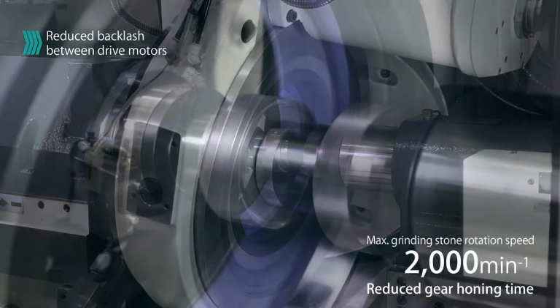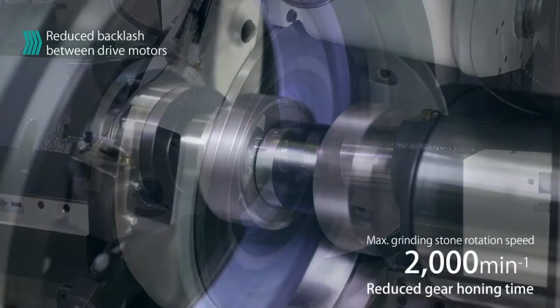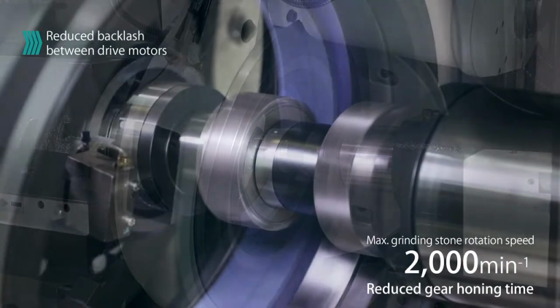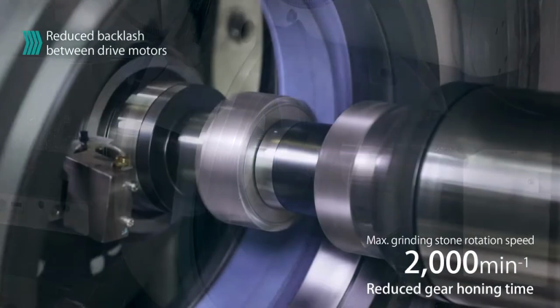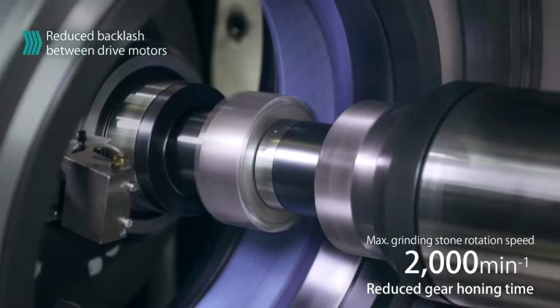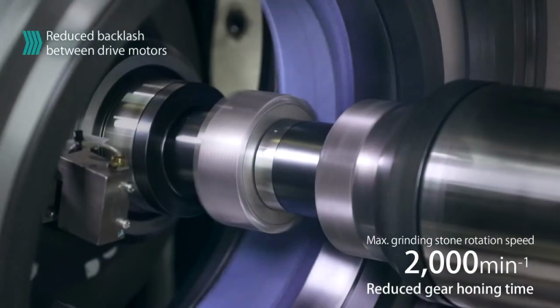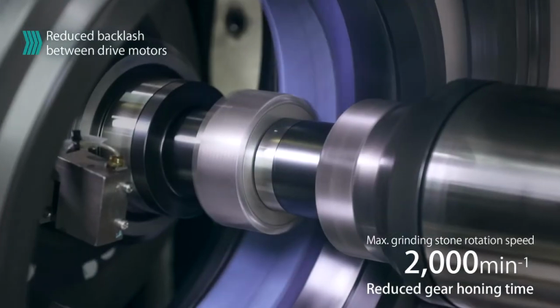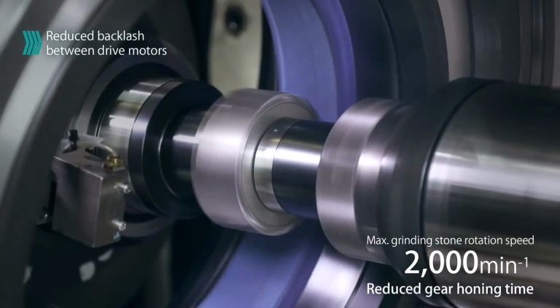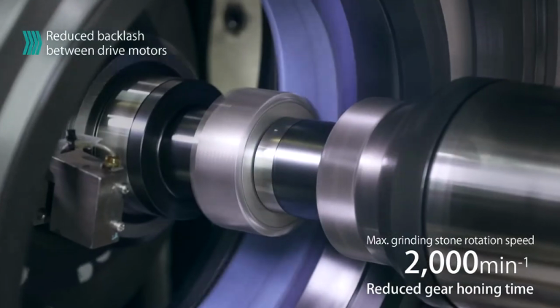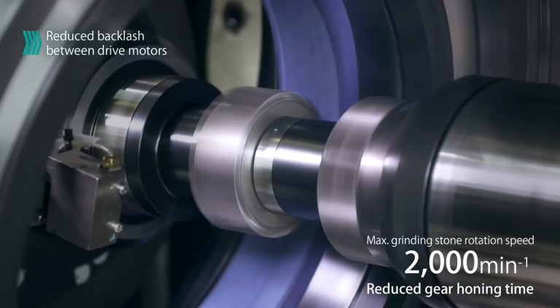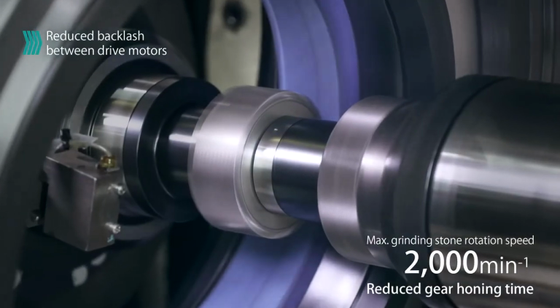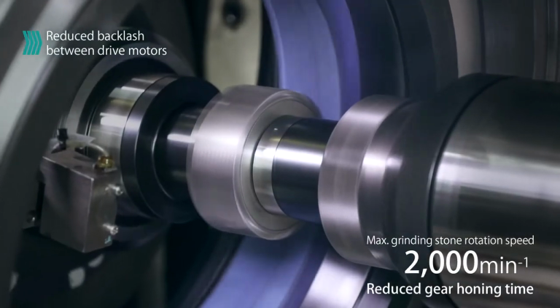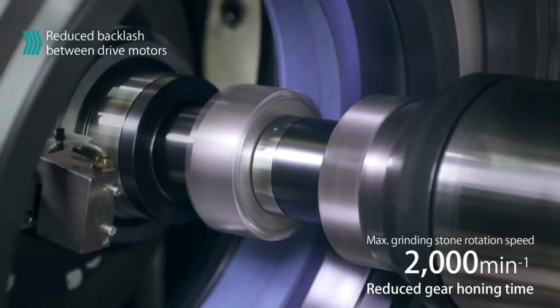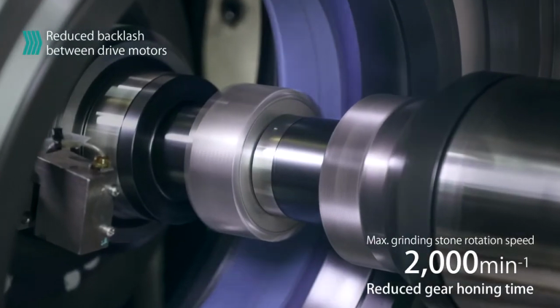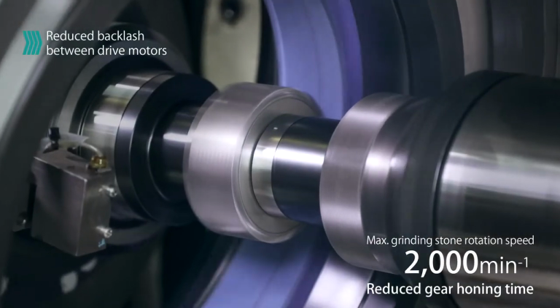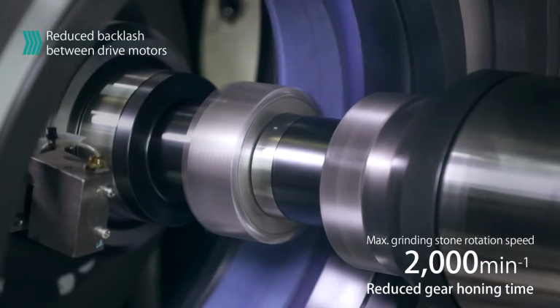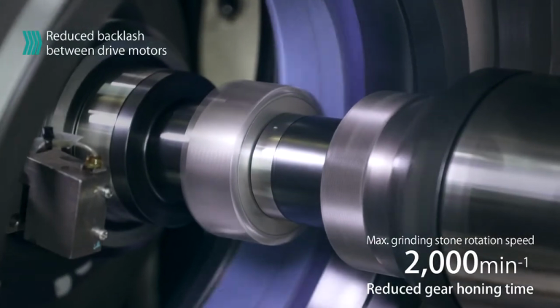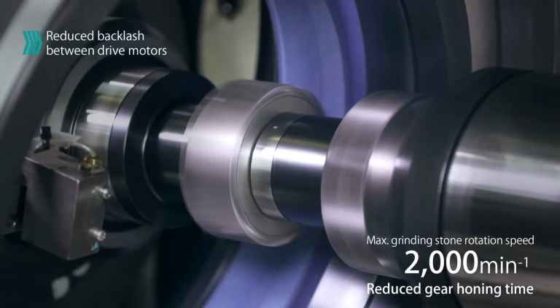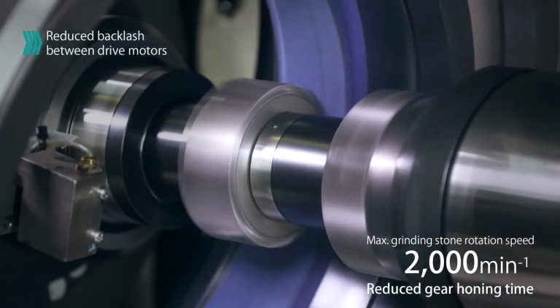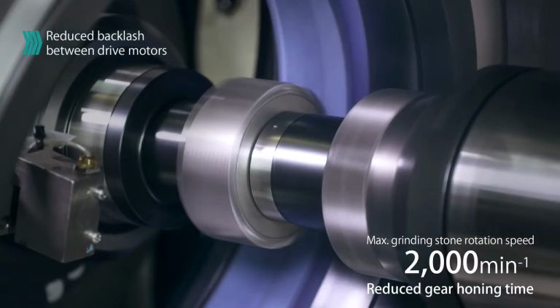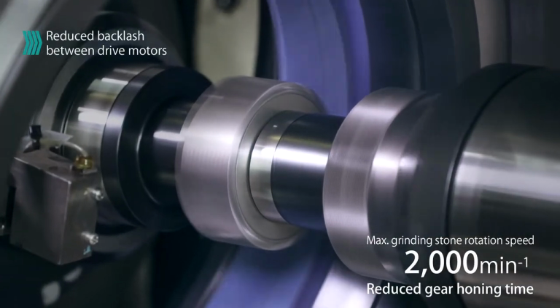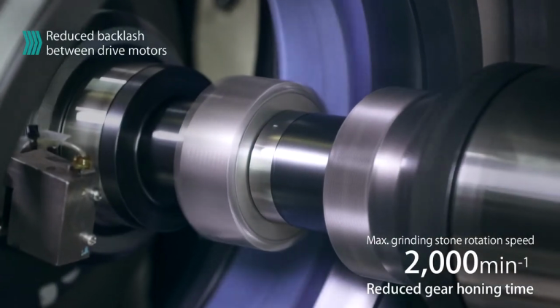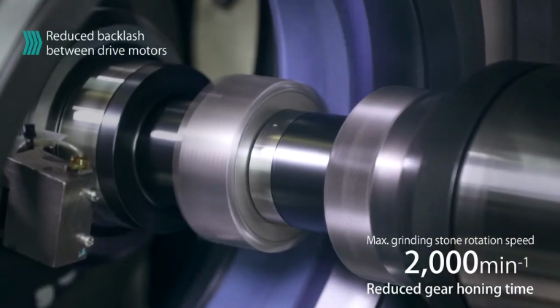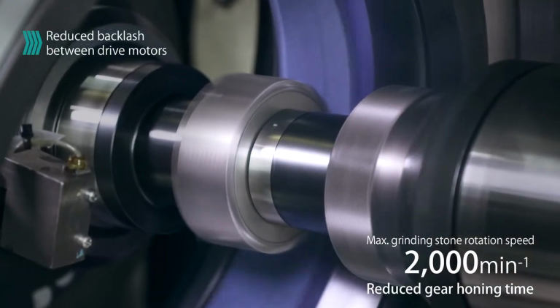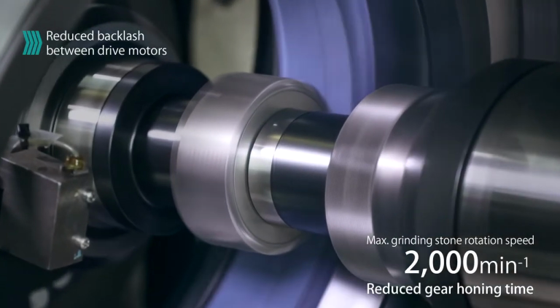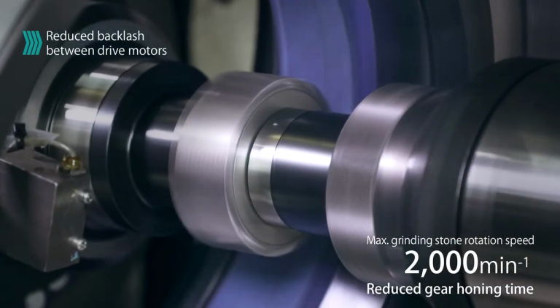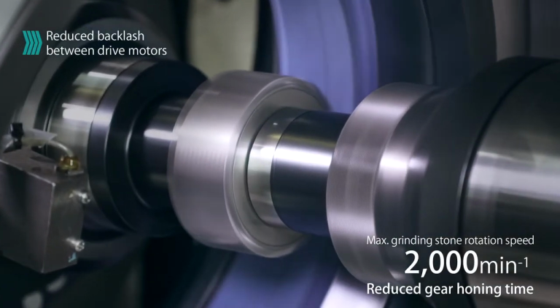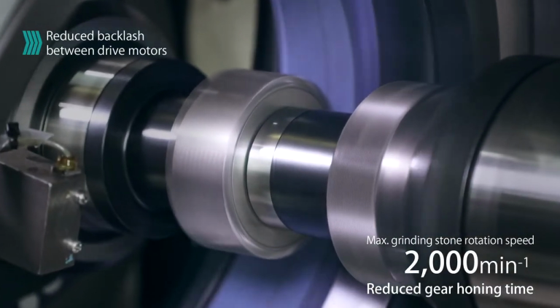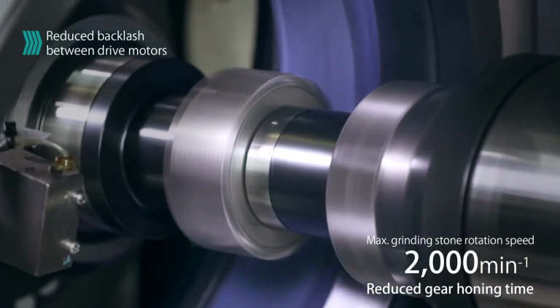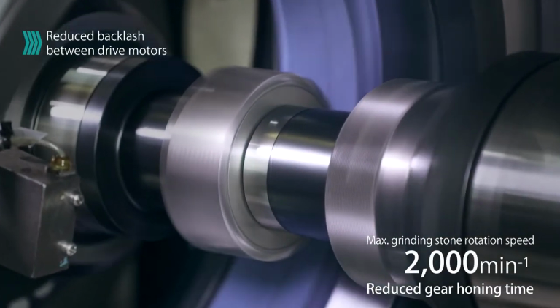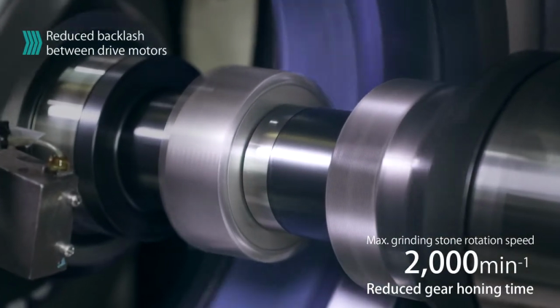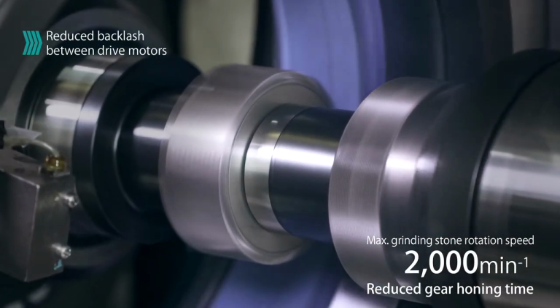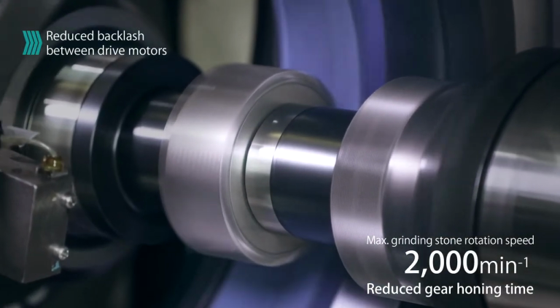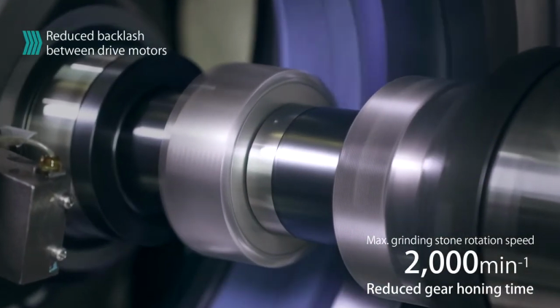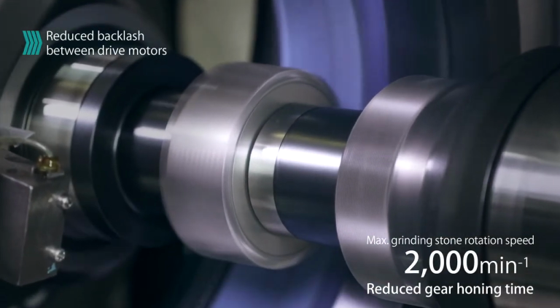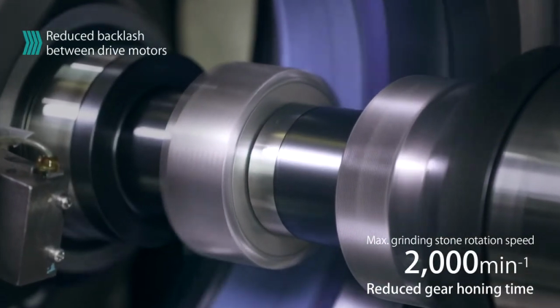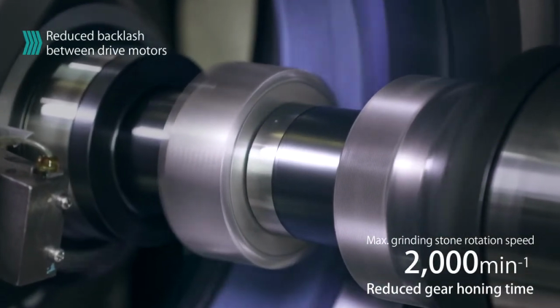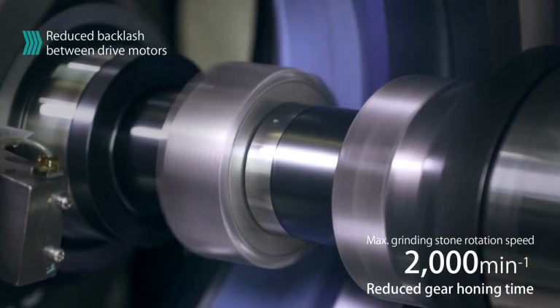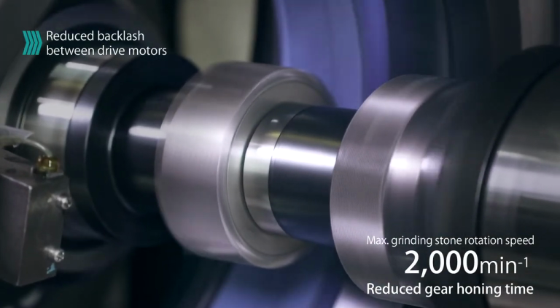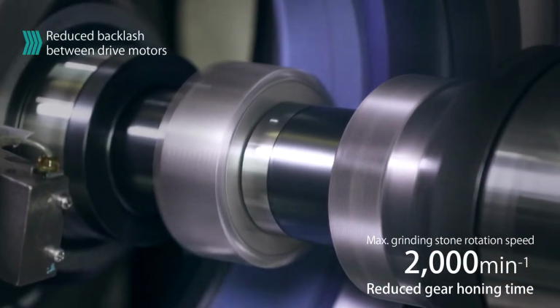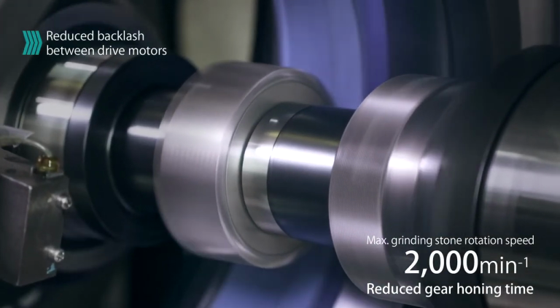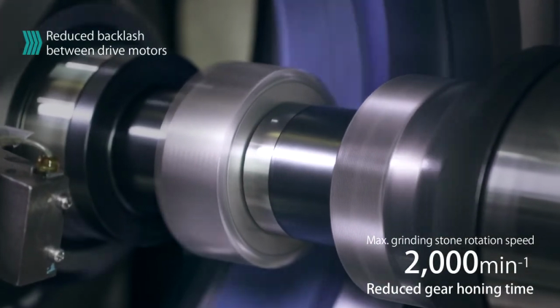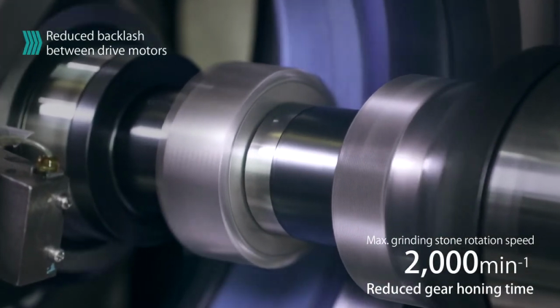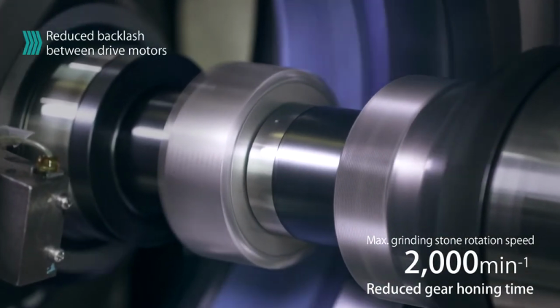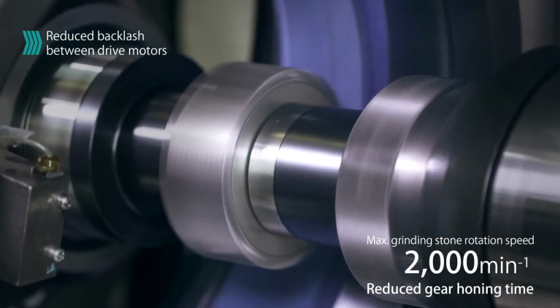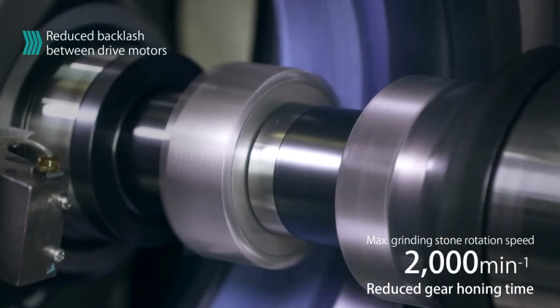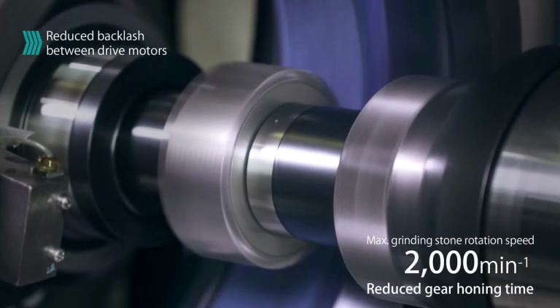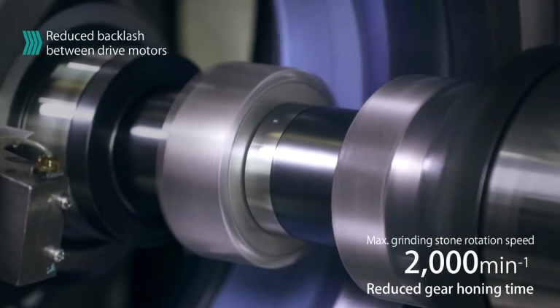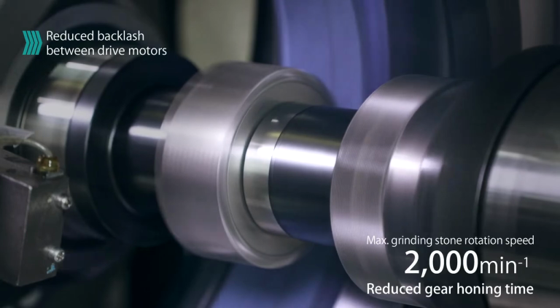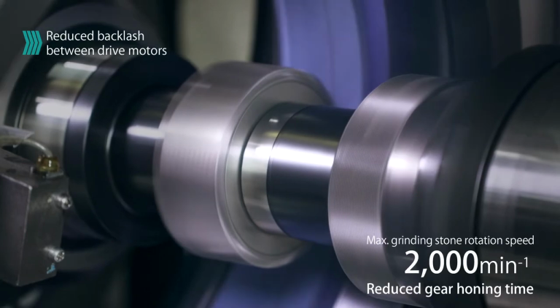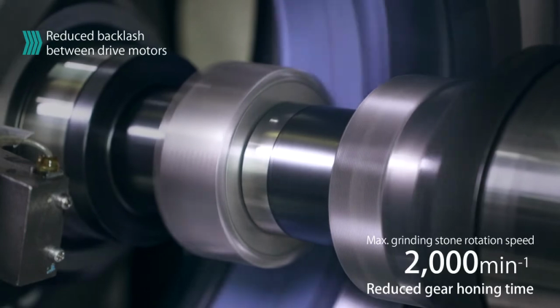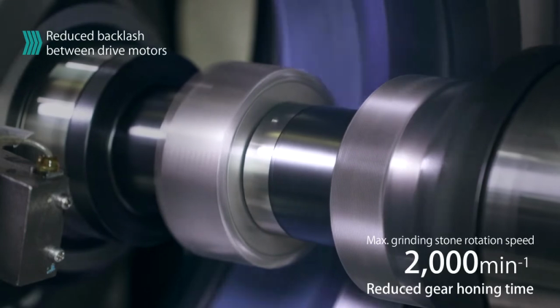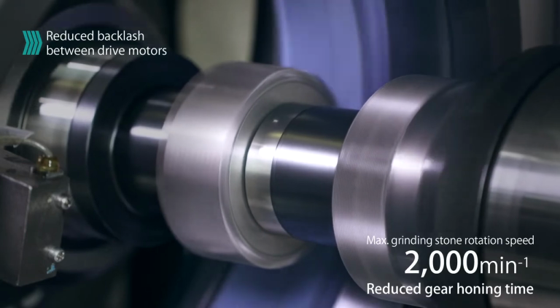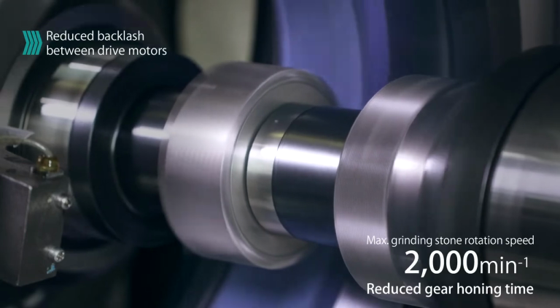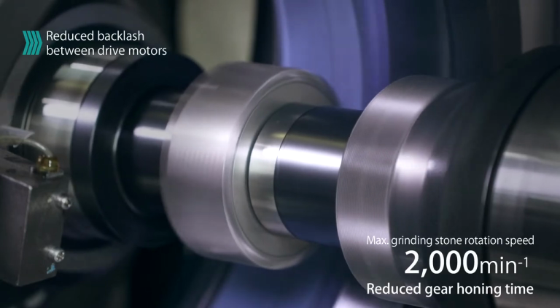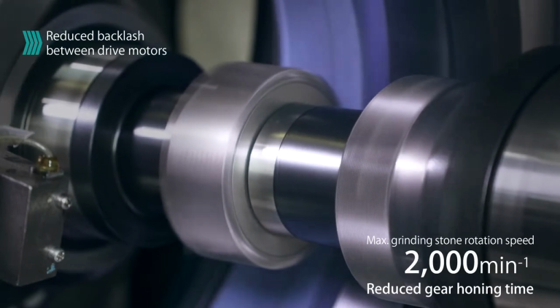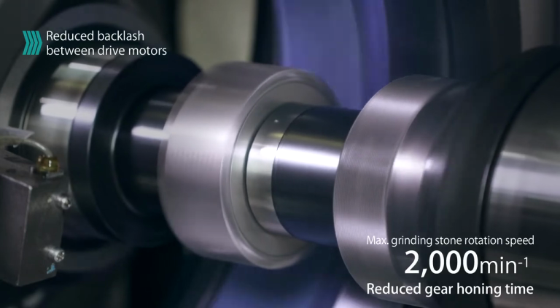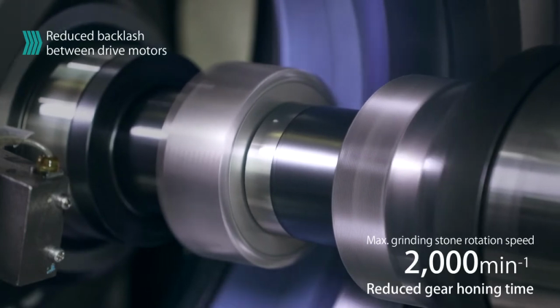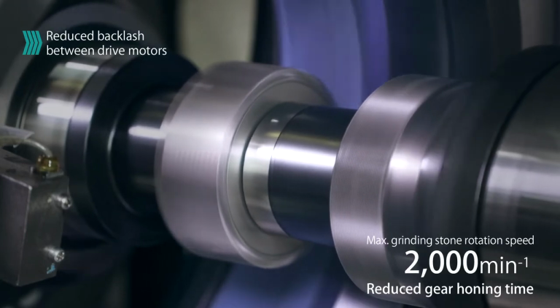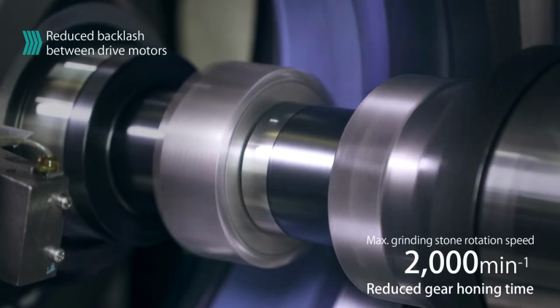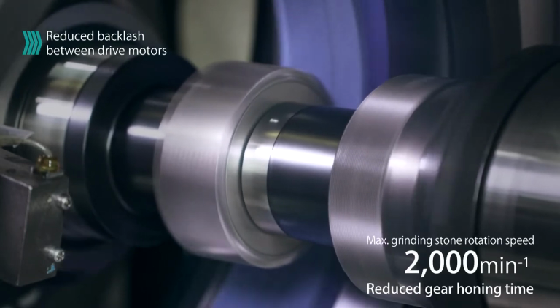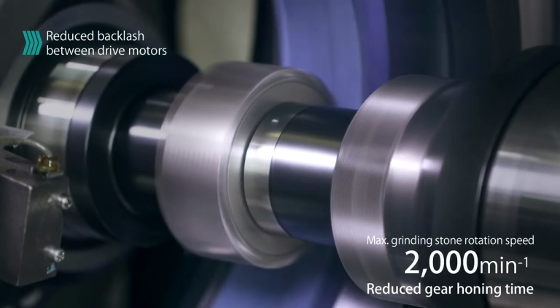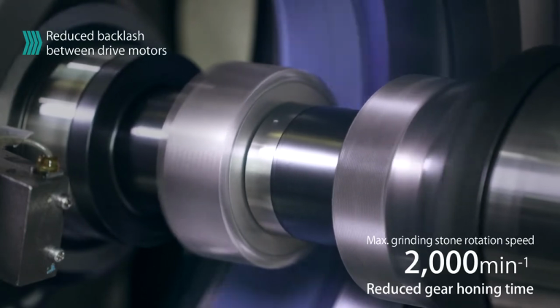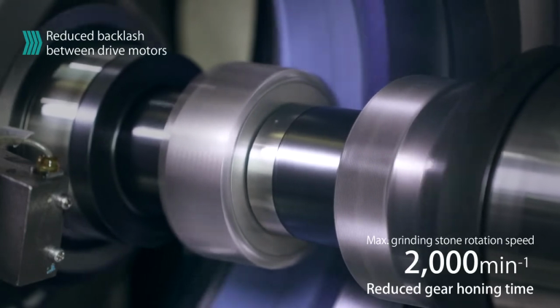Gear honing time has also been reduced with the maximum grinding stone rotation speed of 2000 RPM.